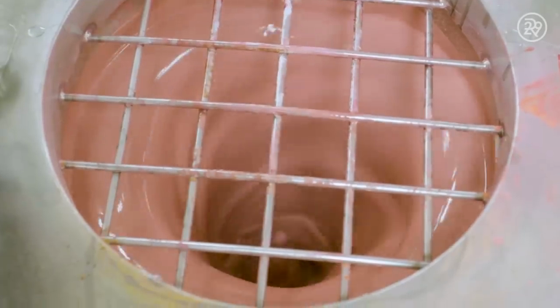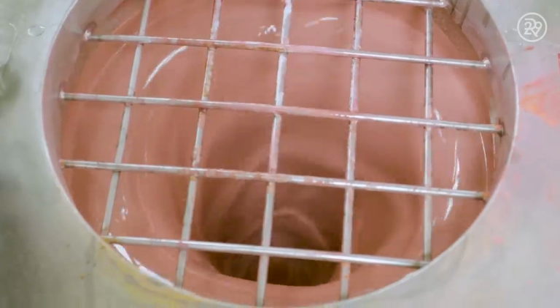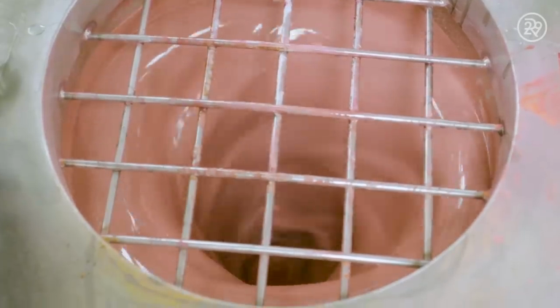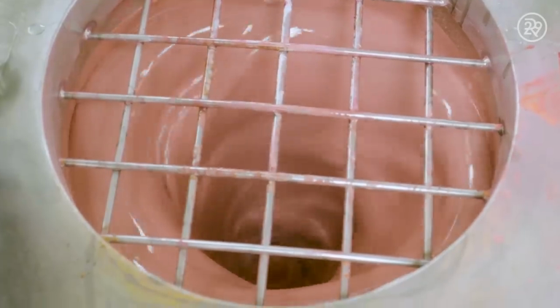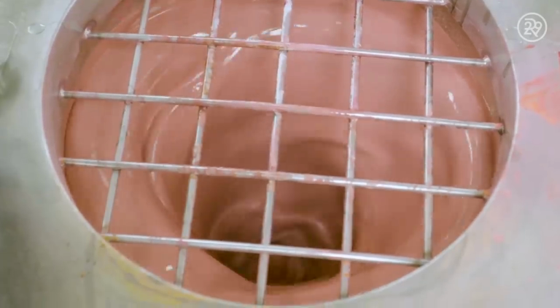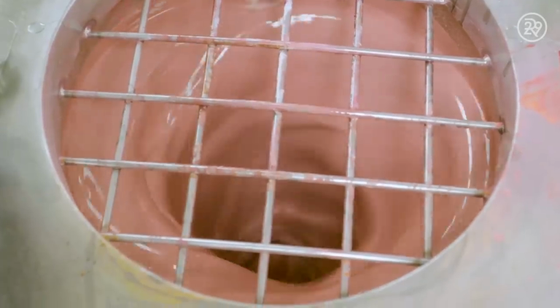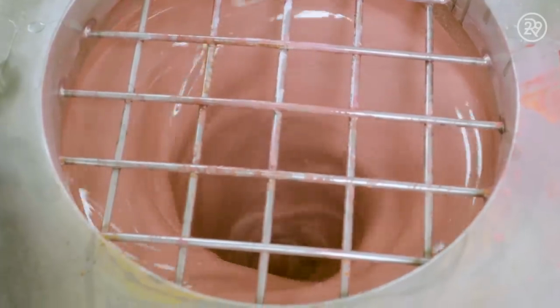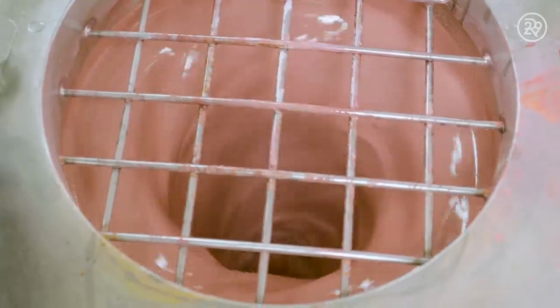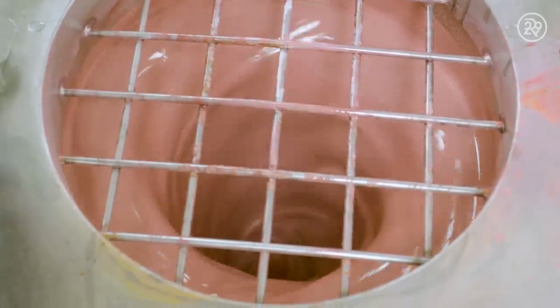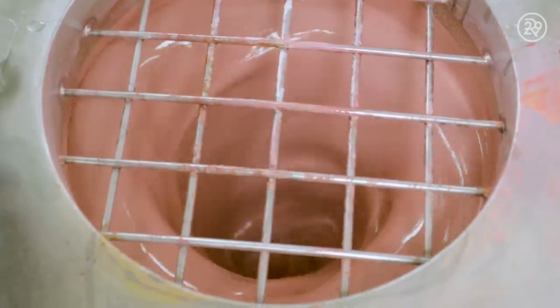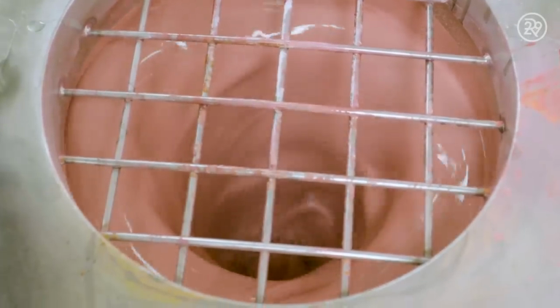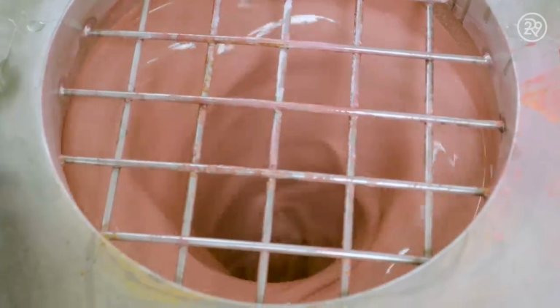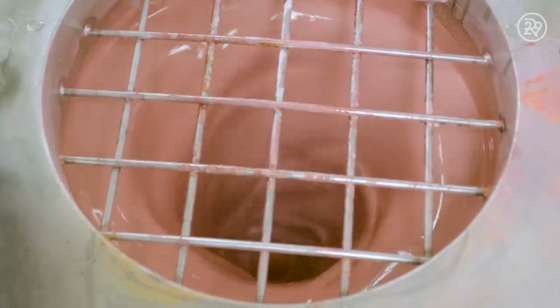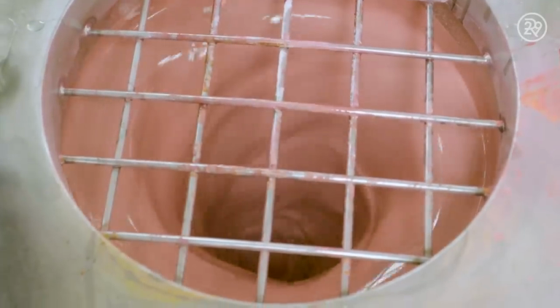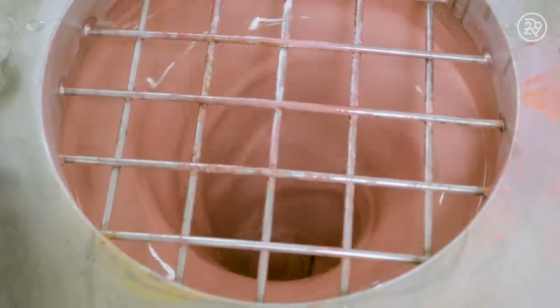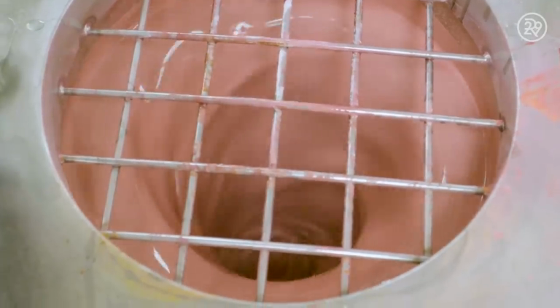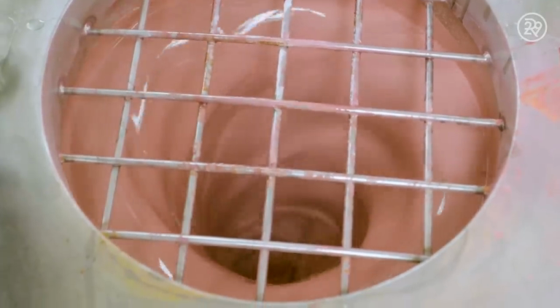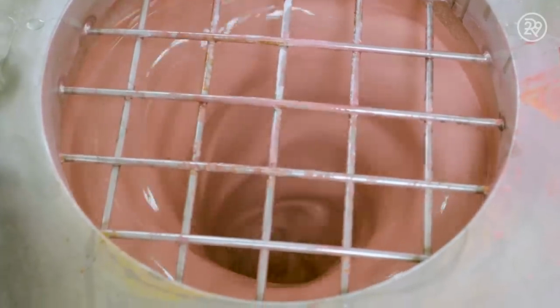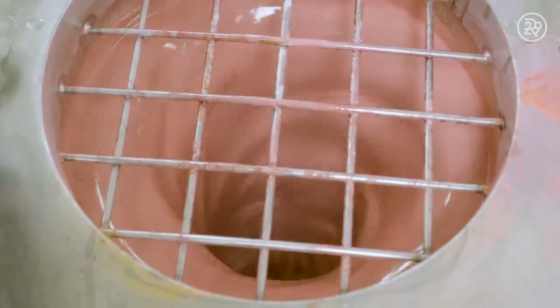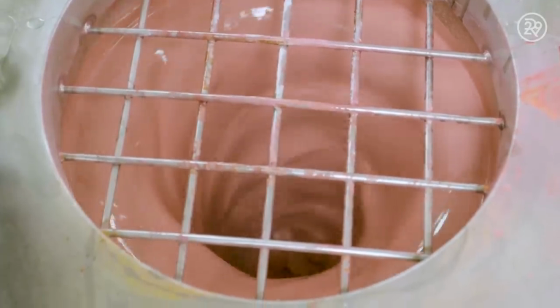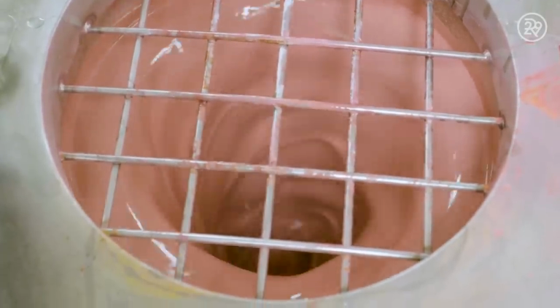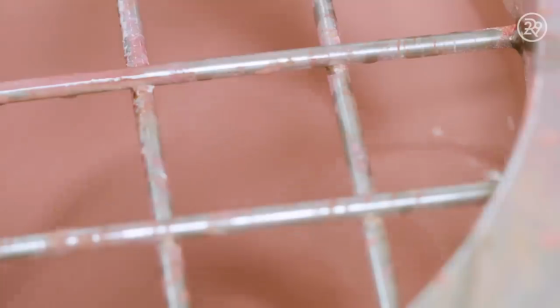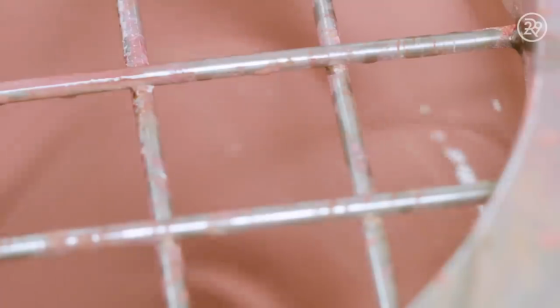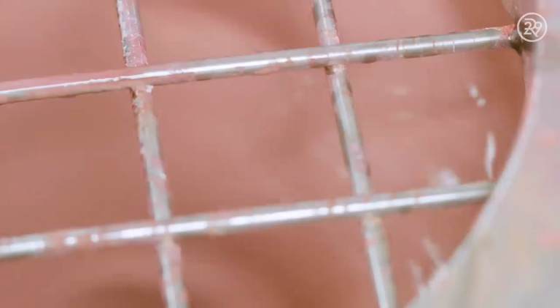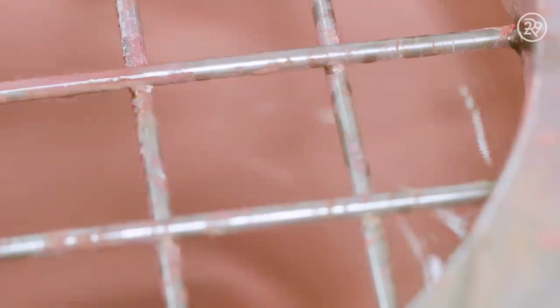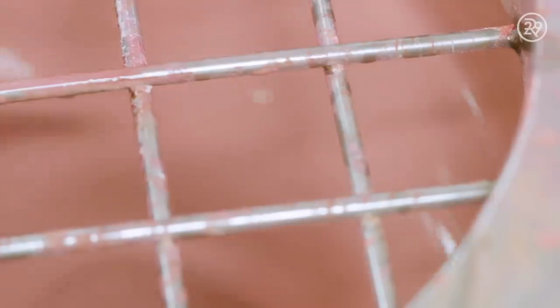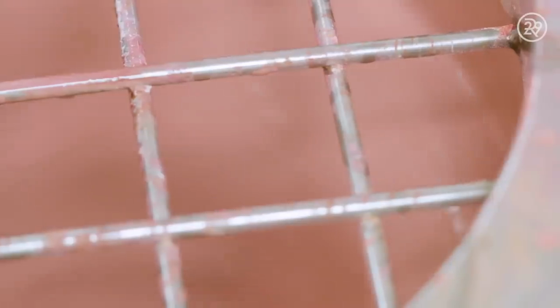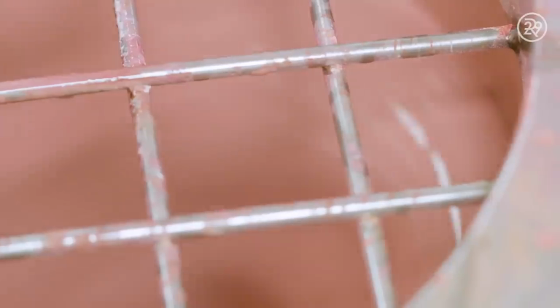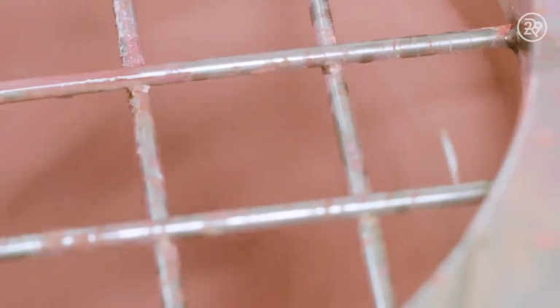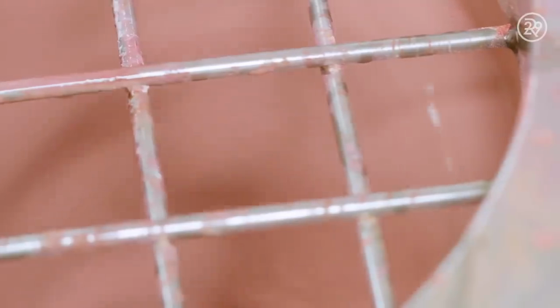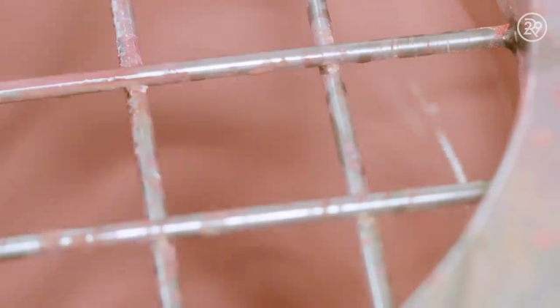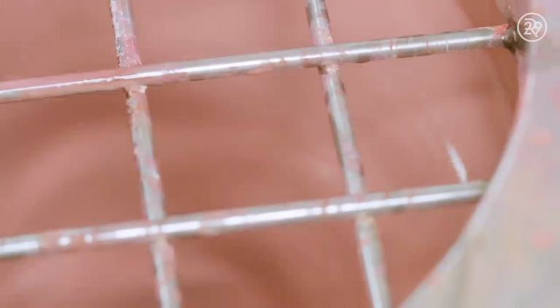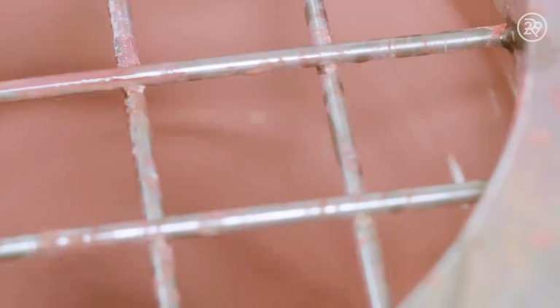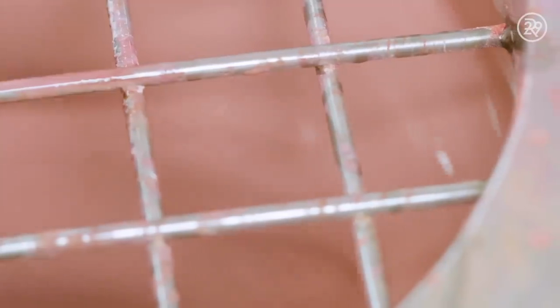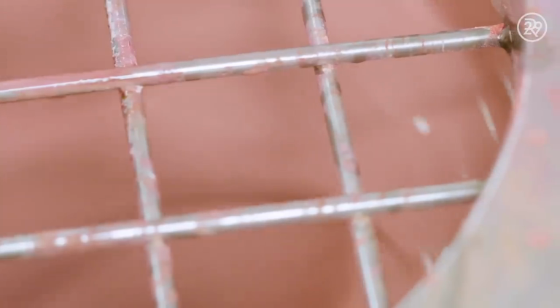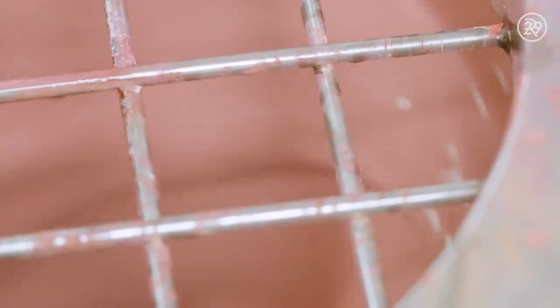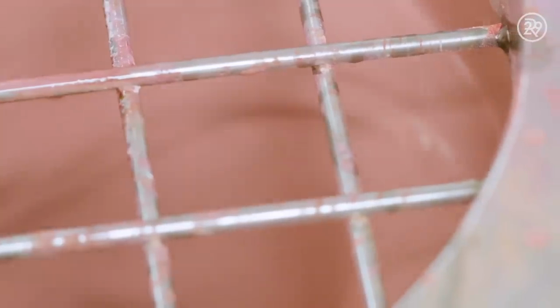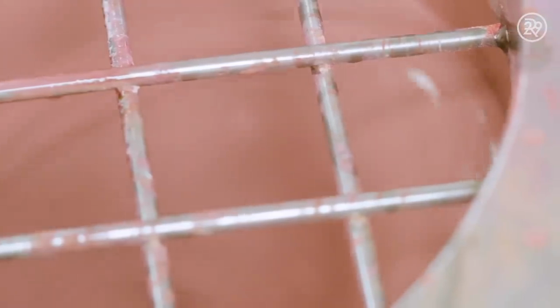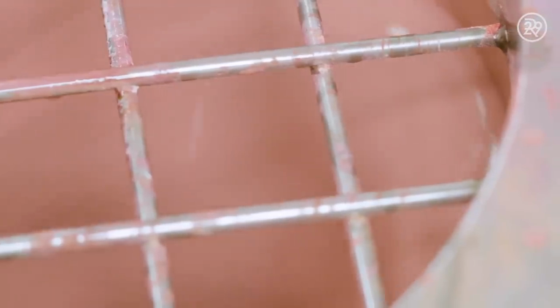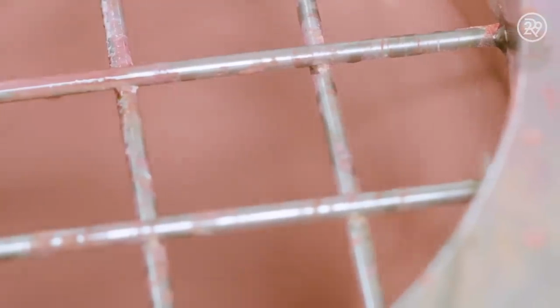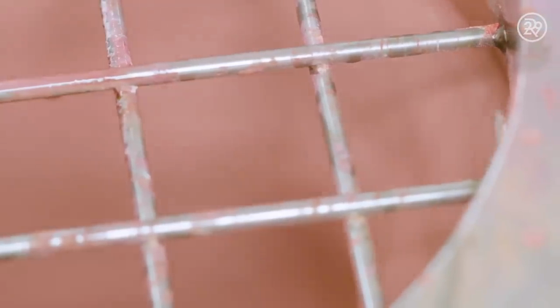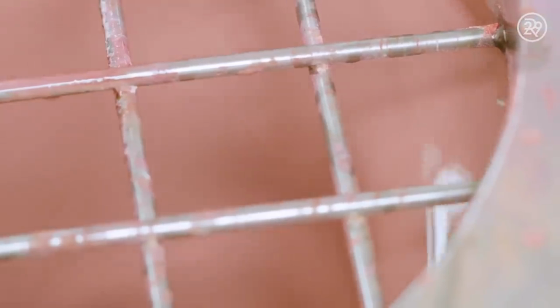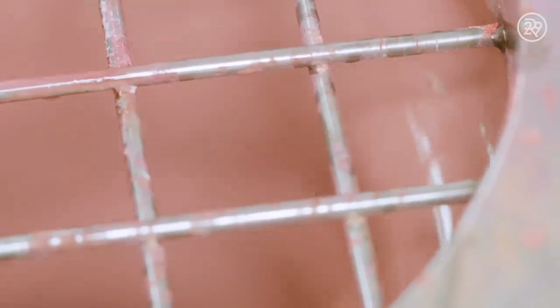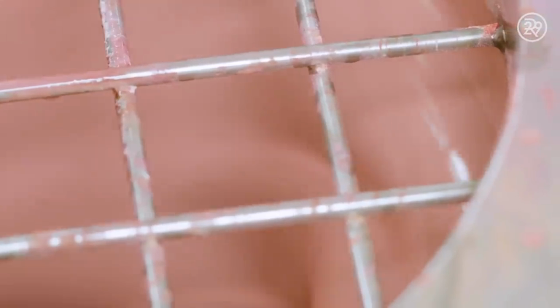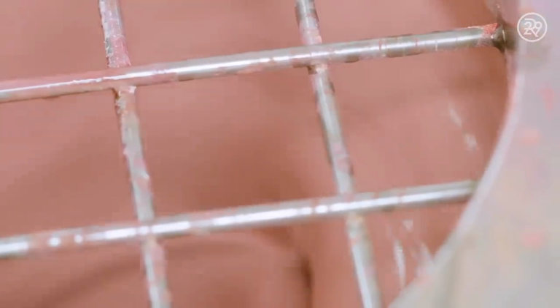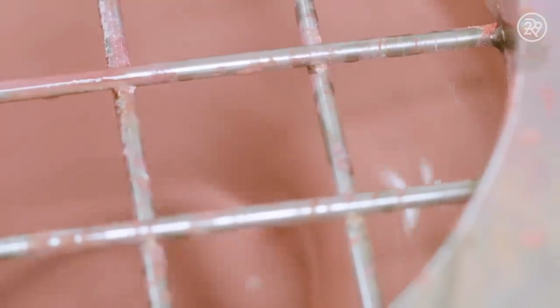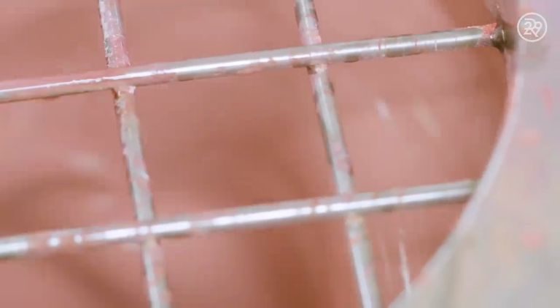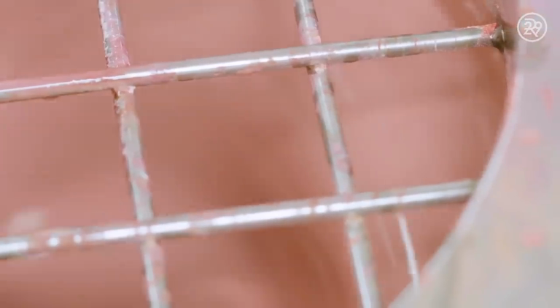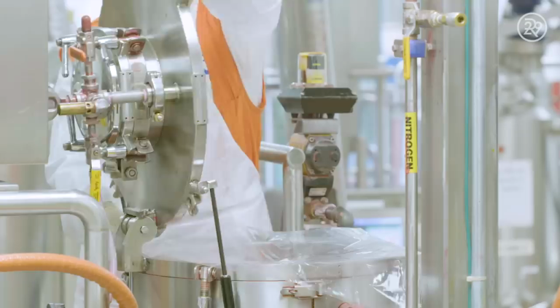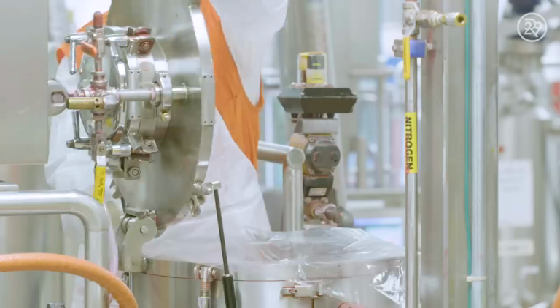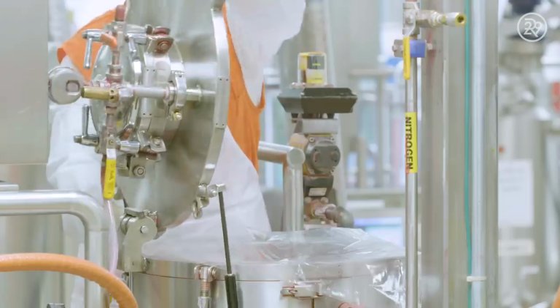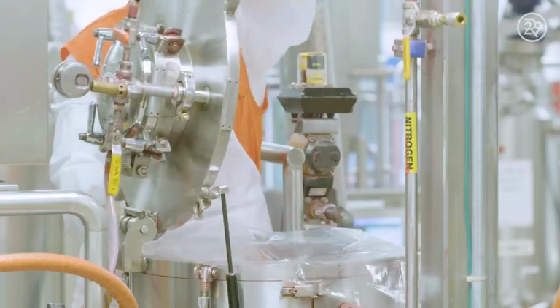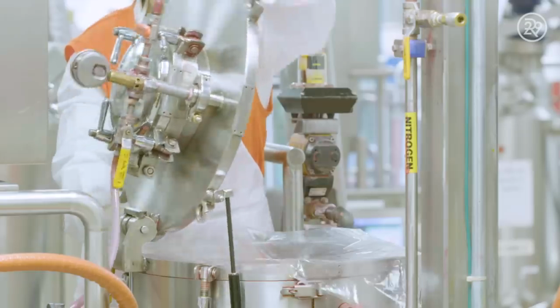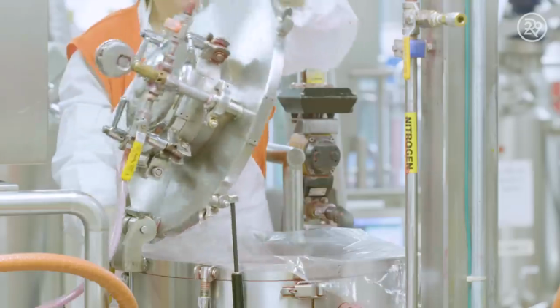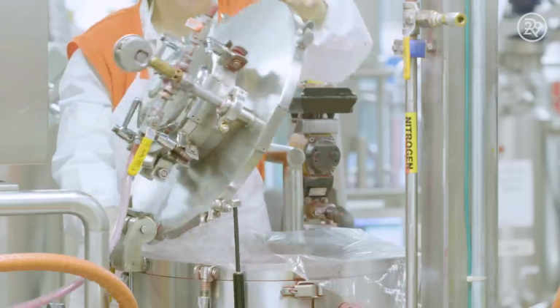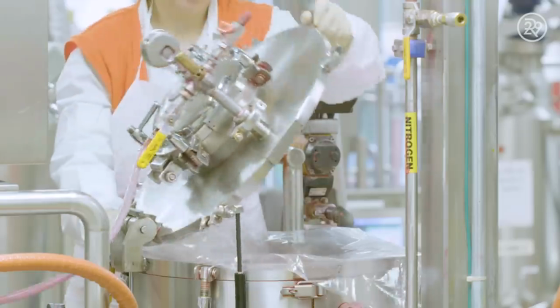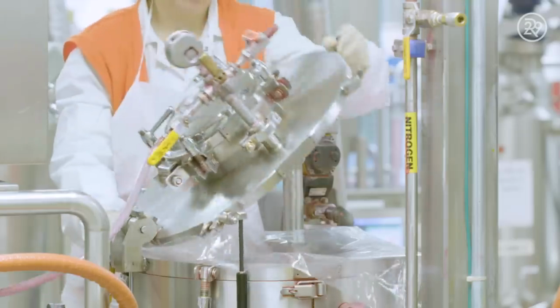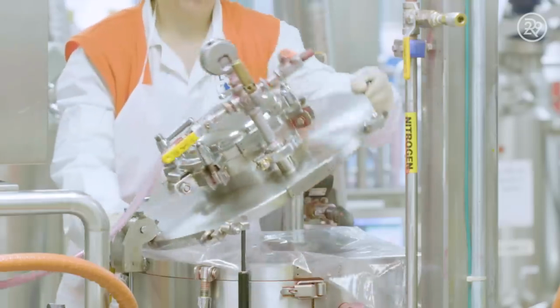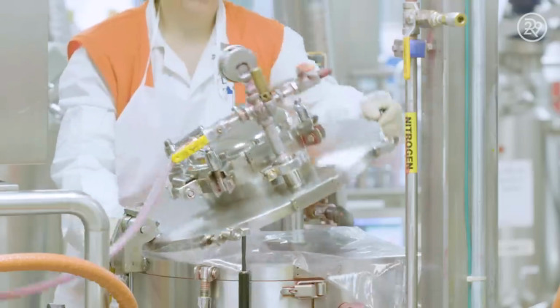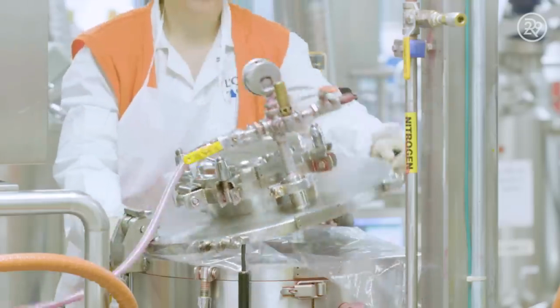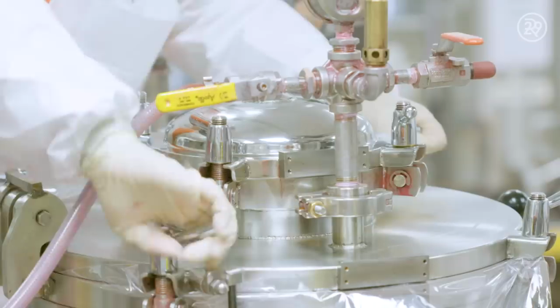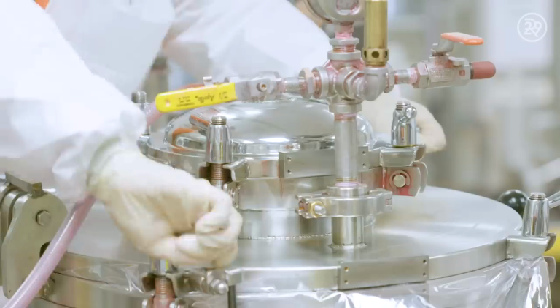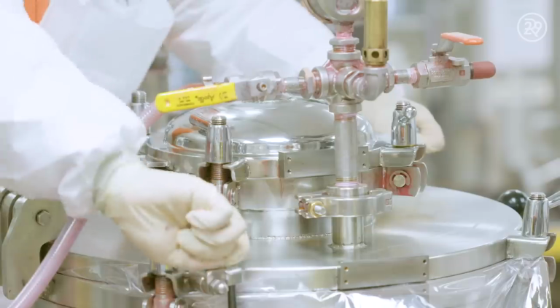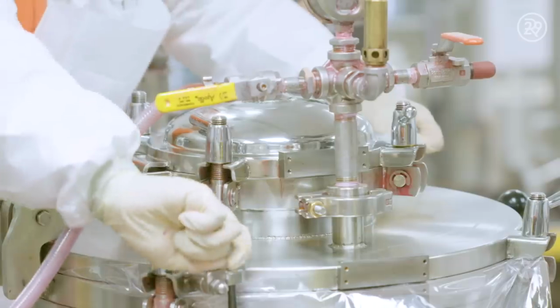The Baby Lips base is mixed, heated, and cooled in the mill to ensure the balm is perfect and consistent in each little tube.